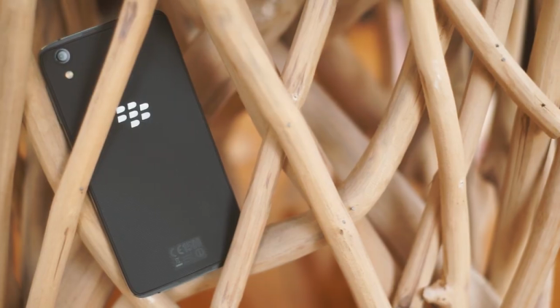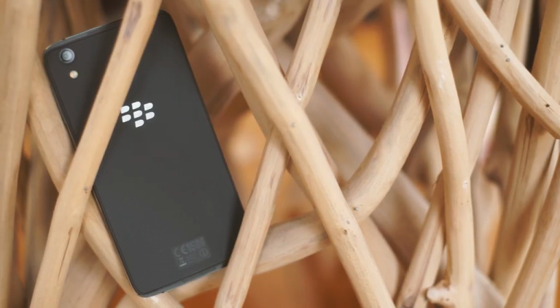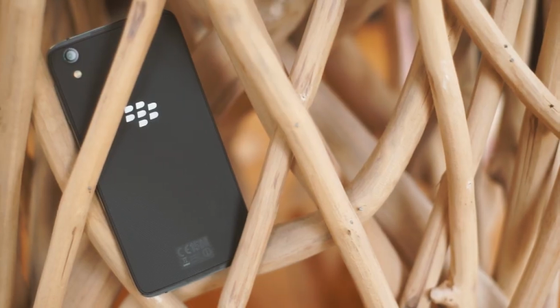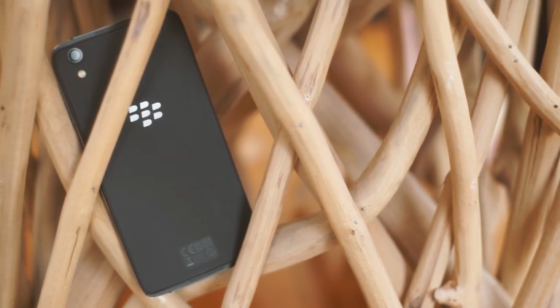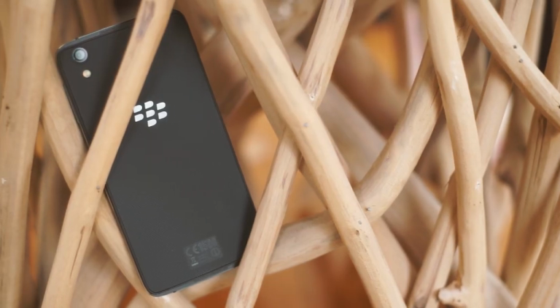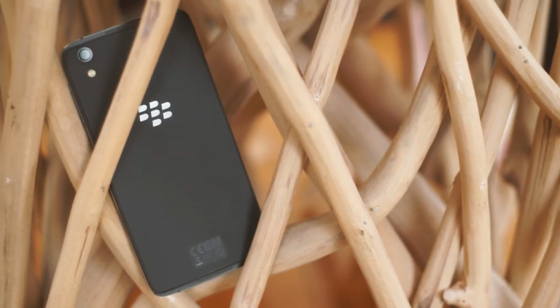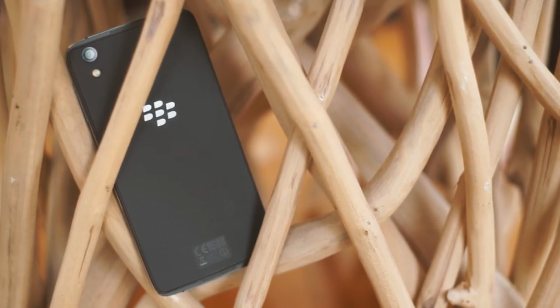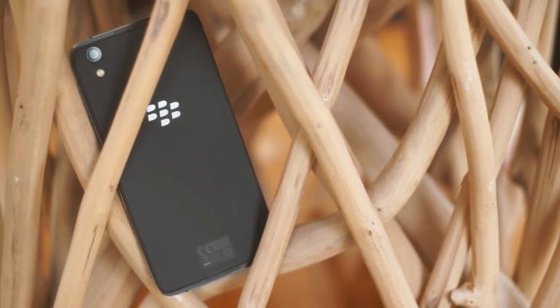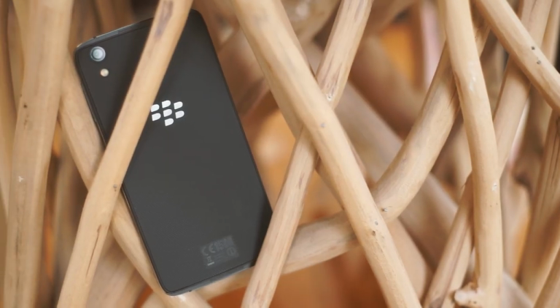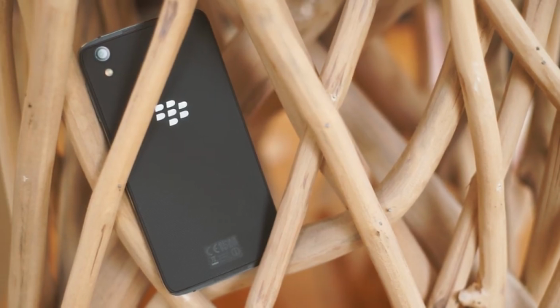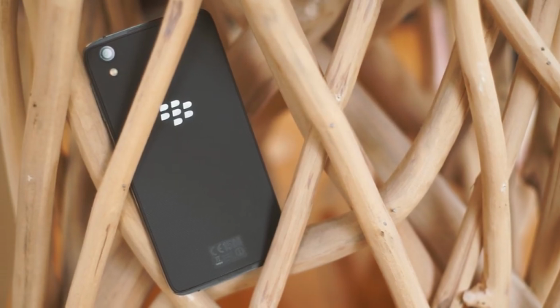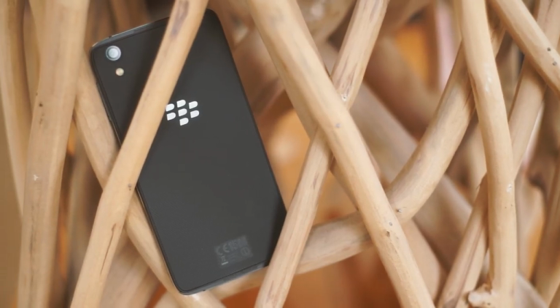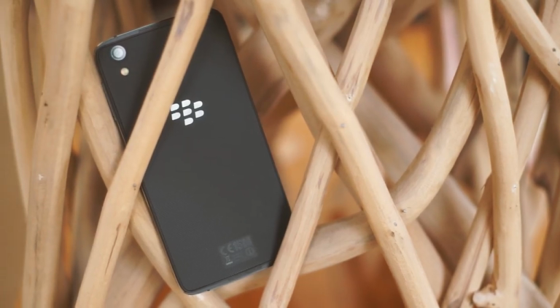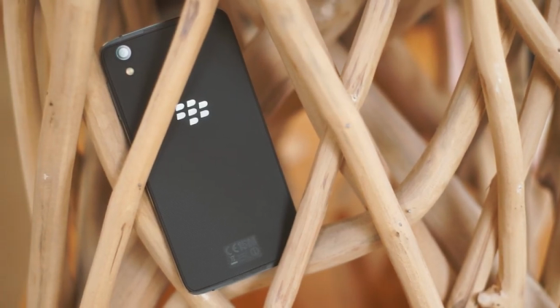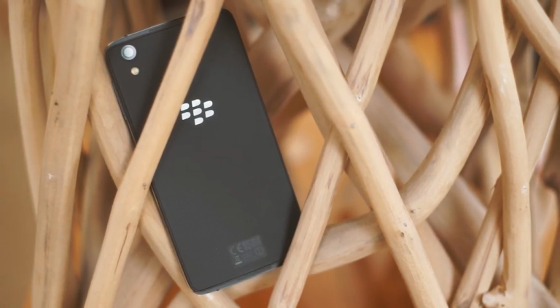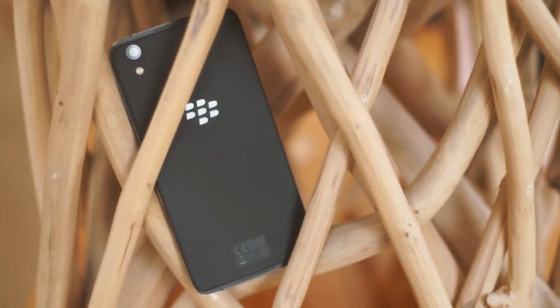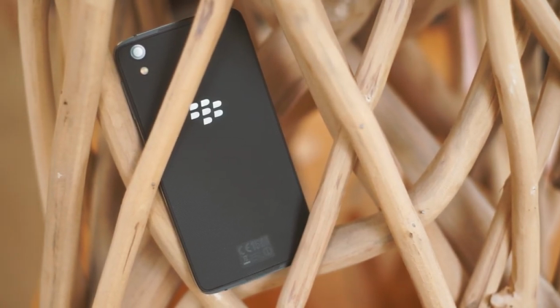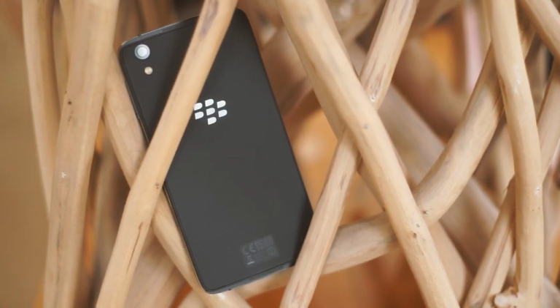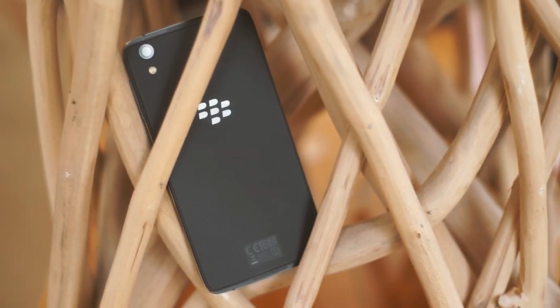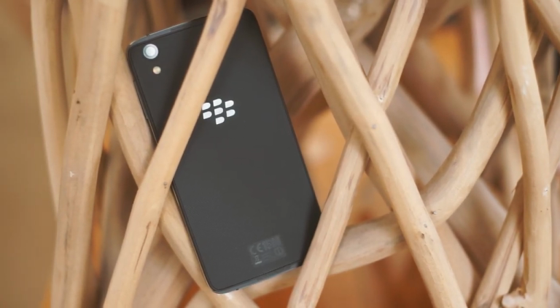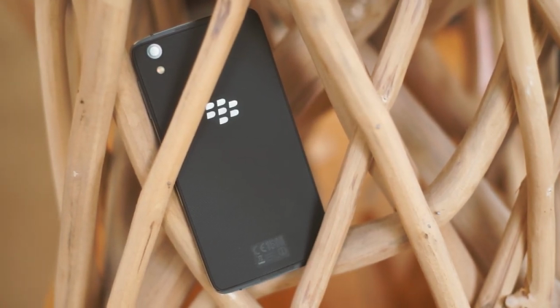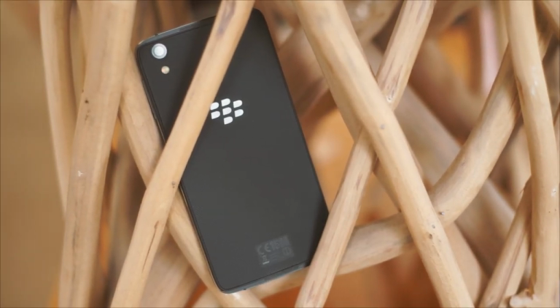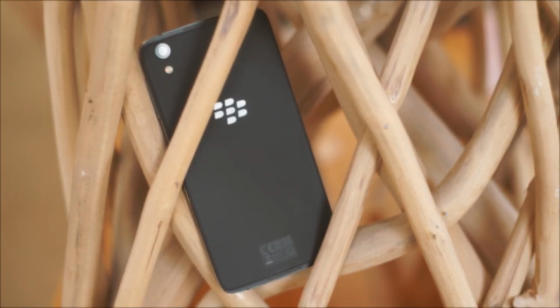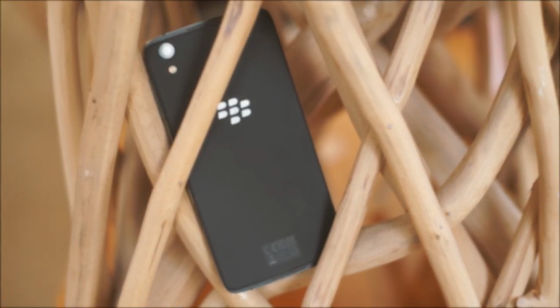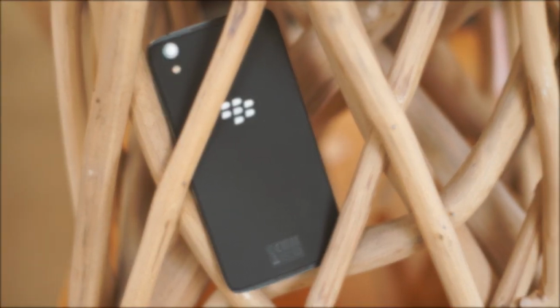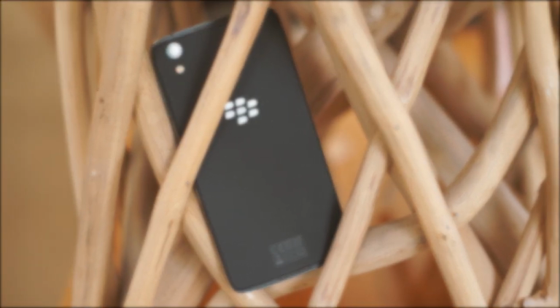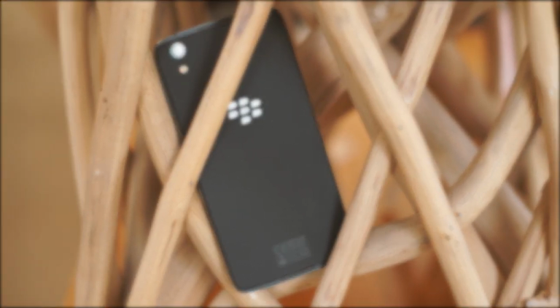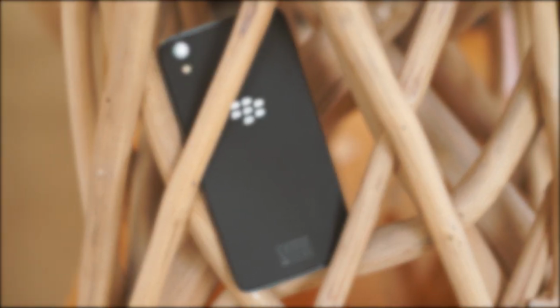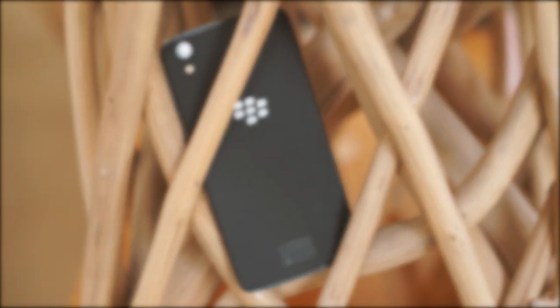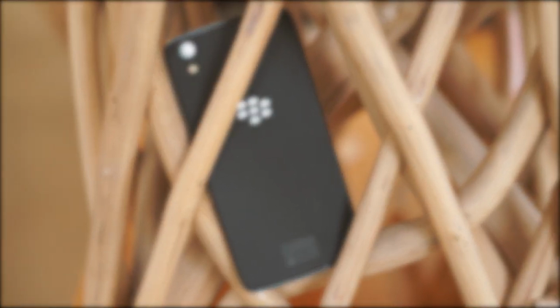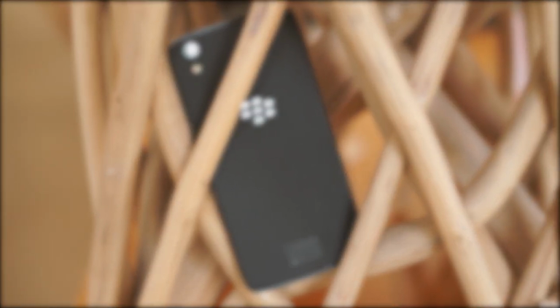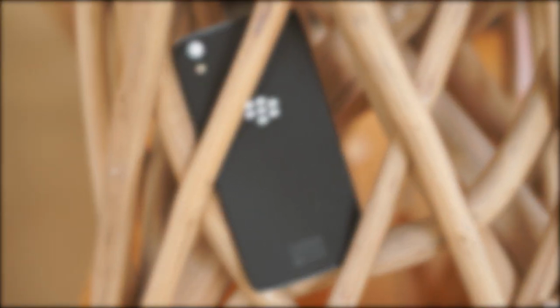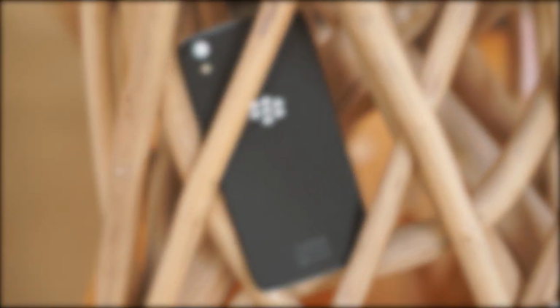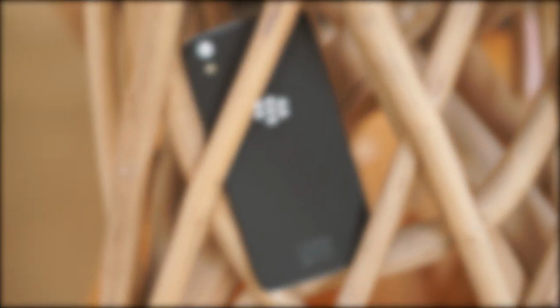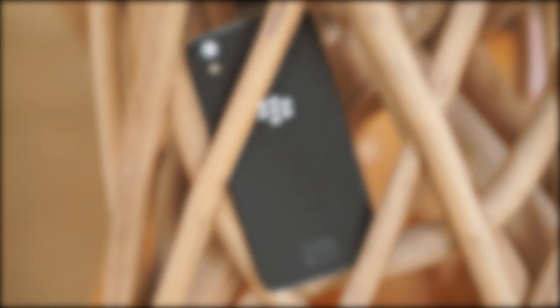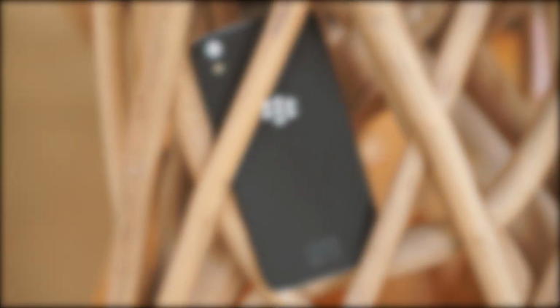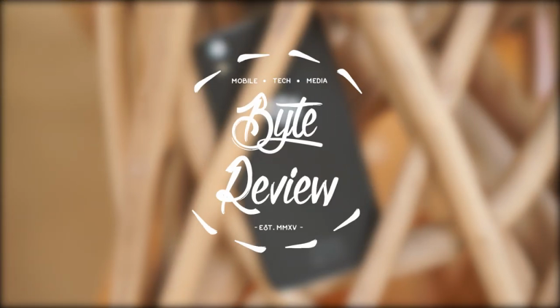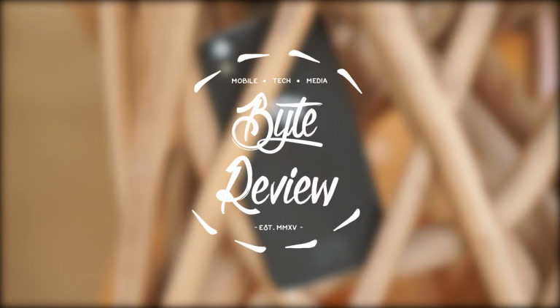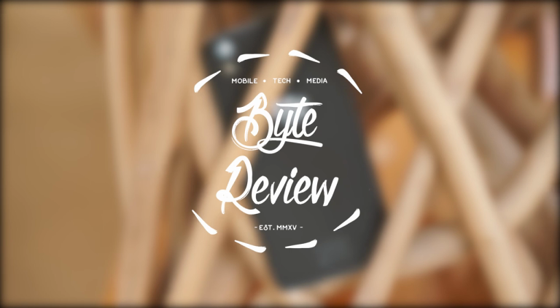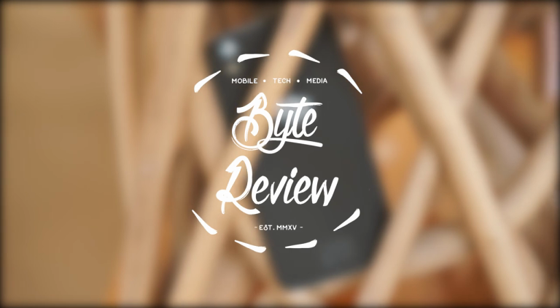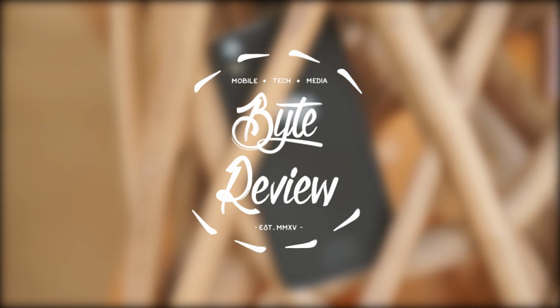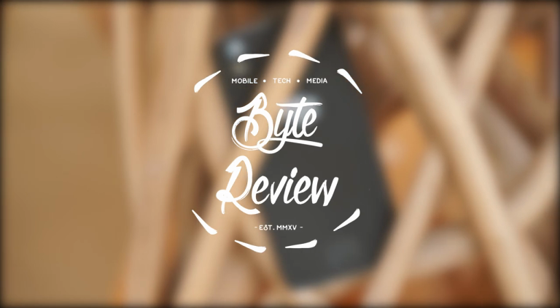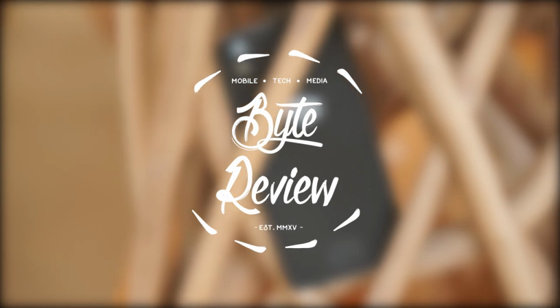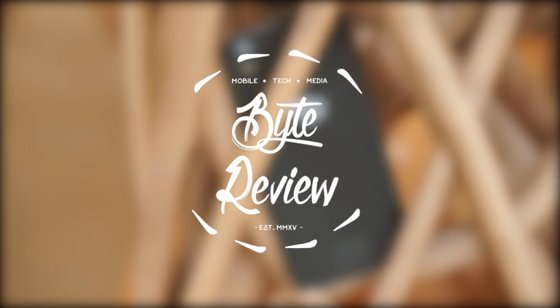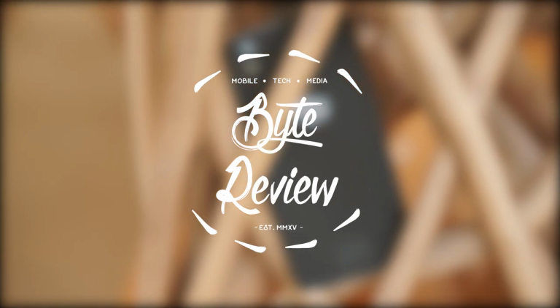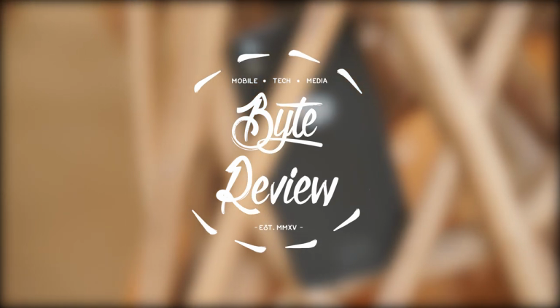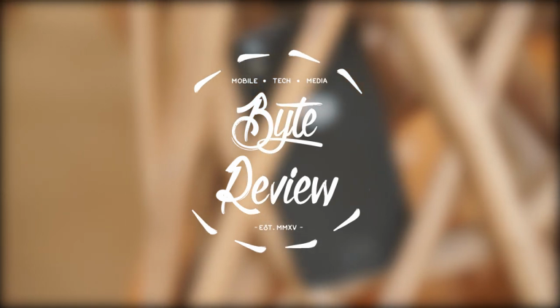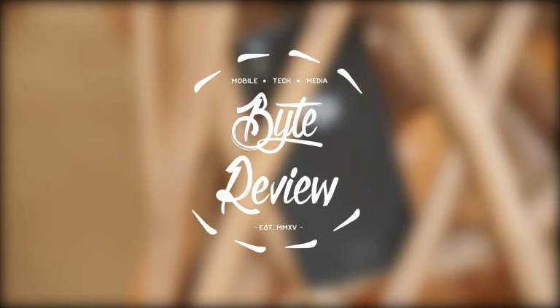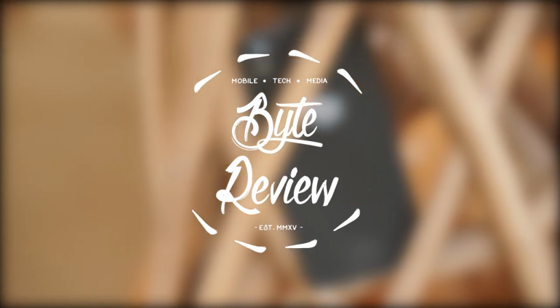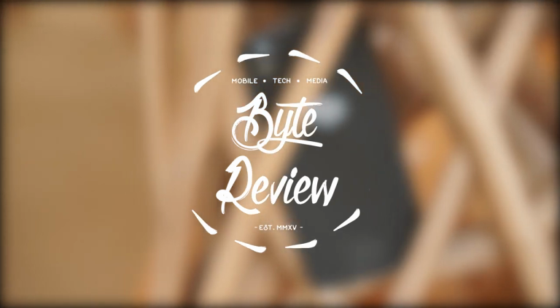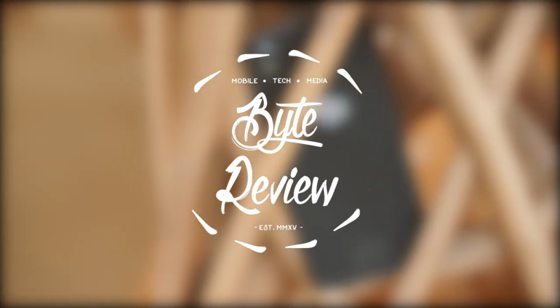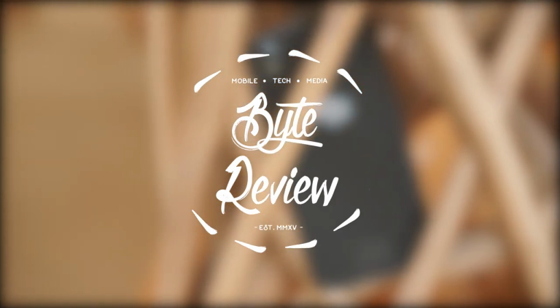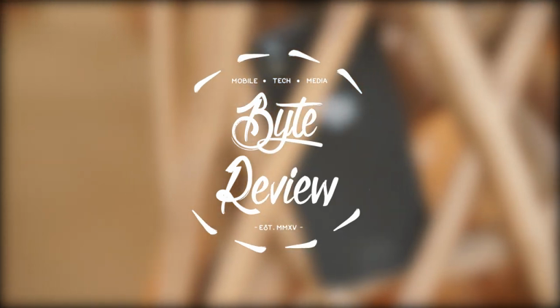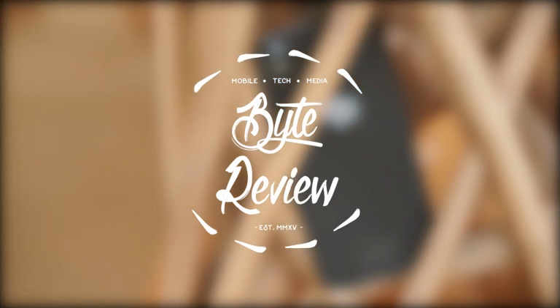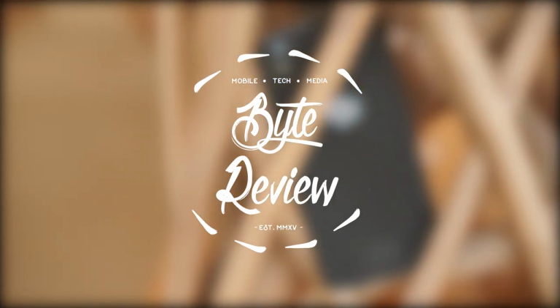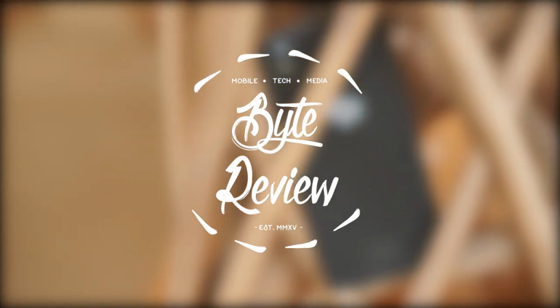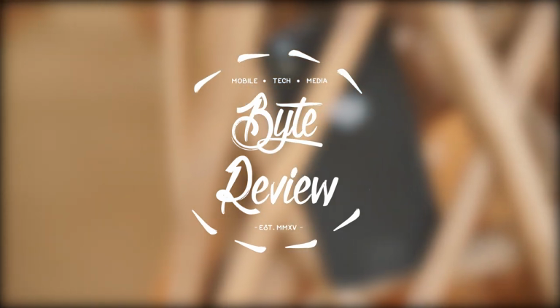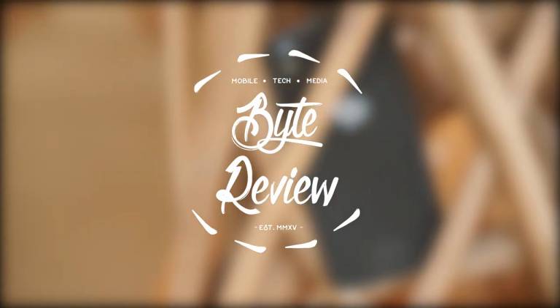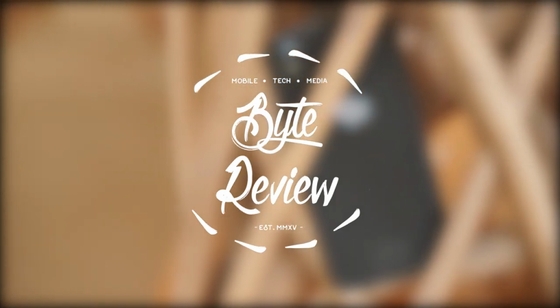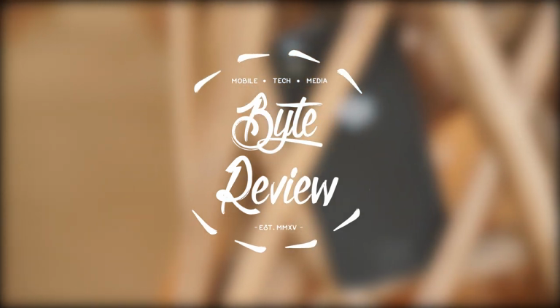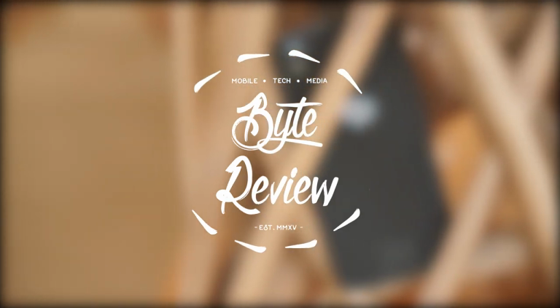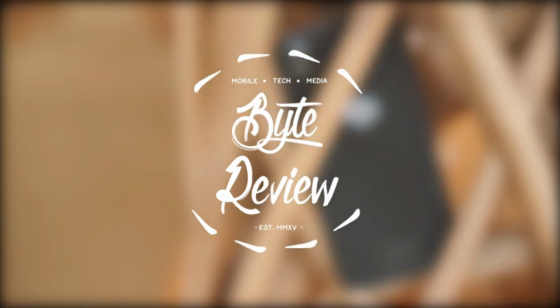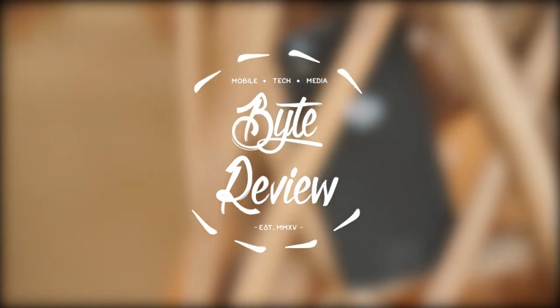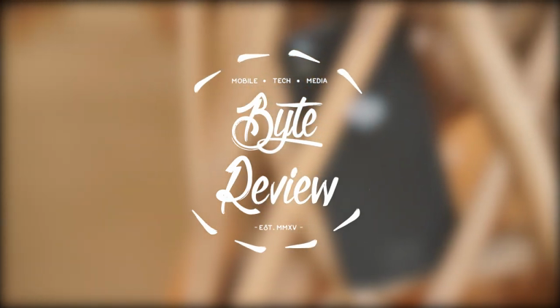So that just about rounds us up on the DTEK50. Thanks for watching this review, and if you've enjoyed it, pop a little thumbs up and I will see you in the next one.